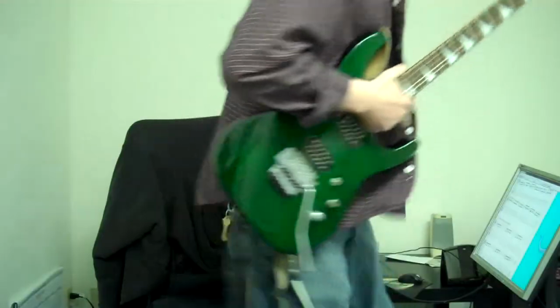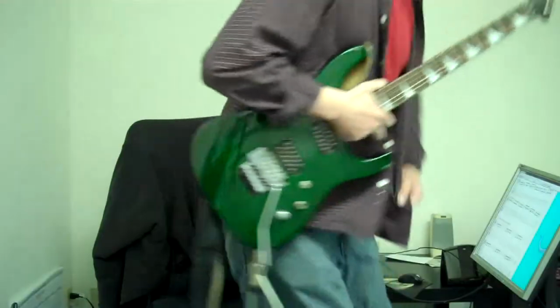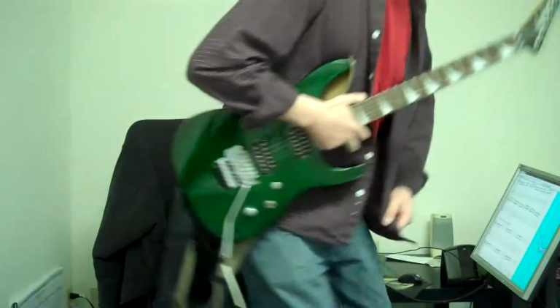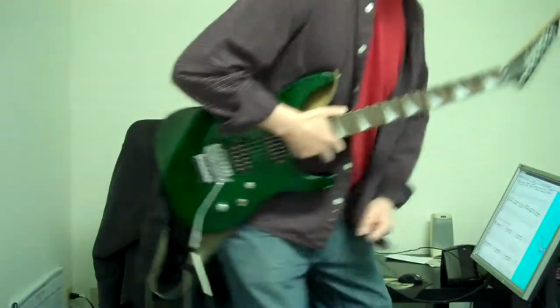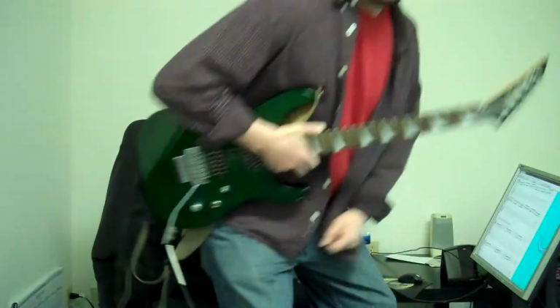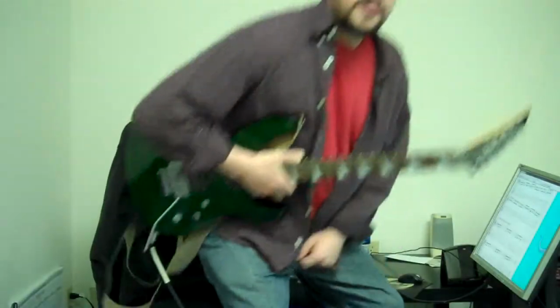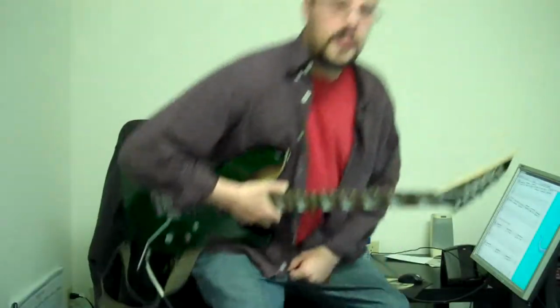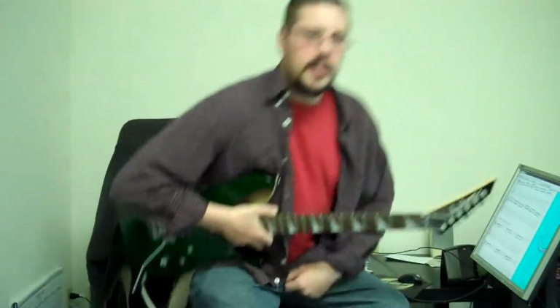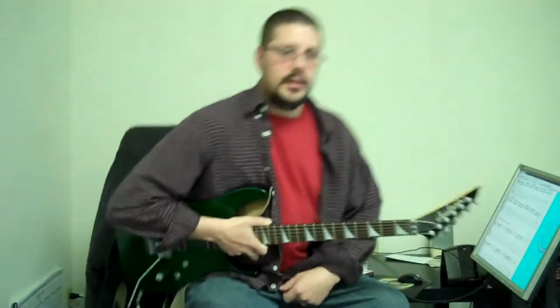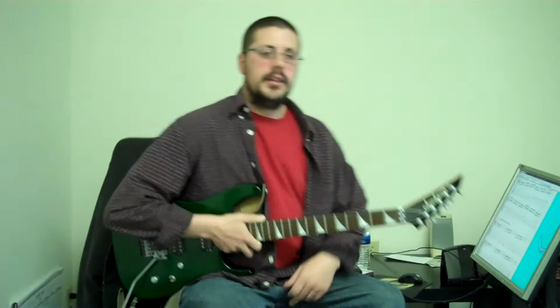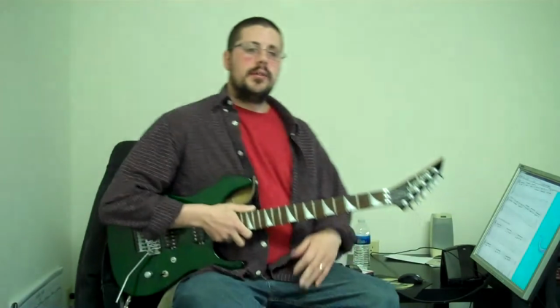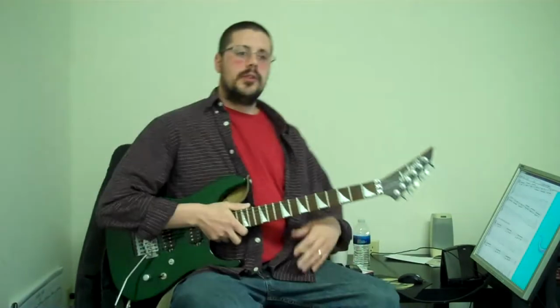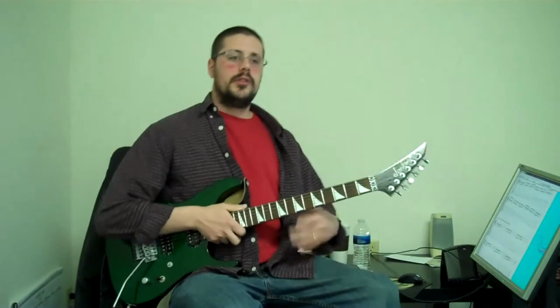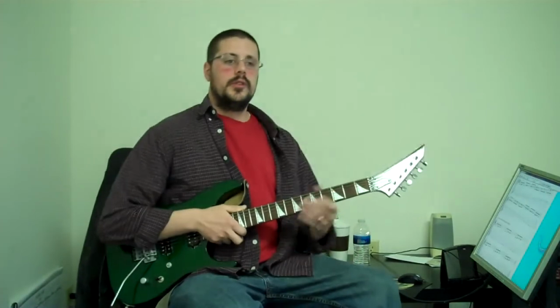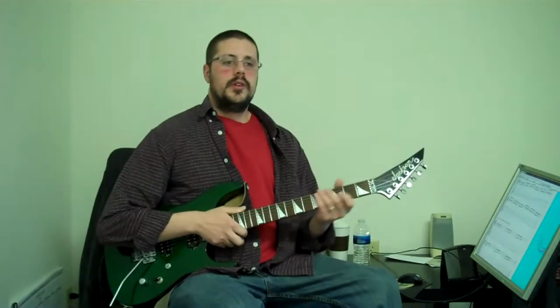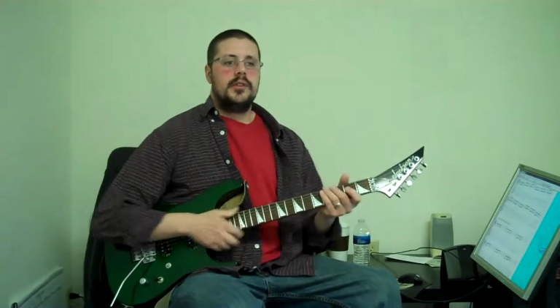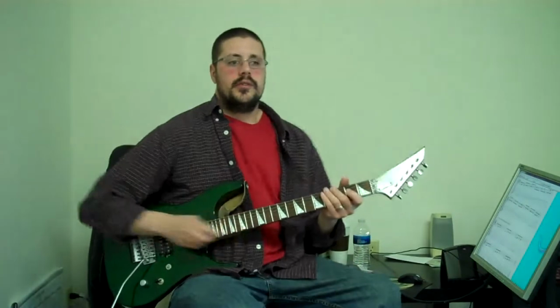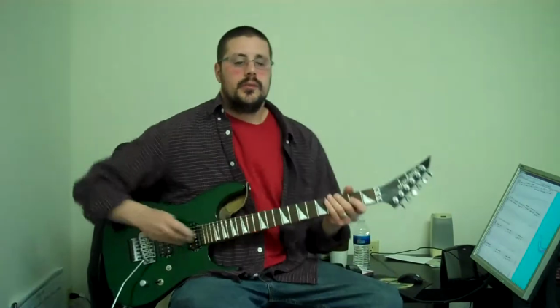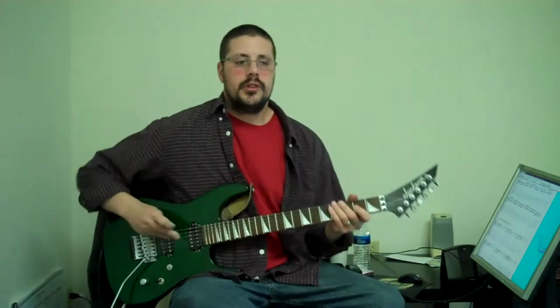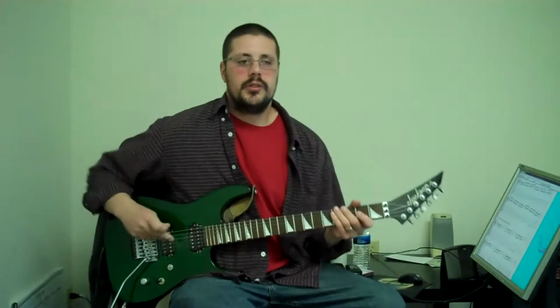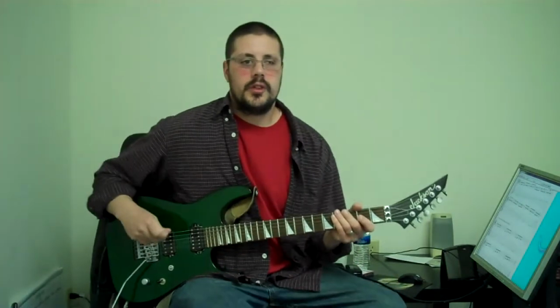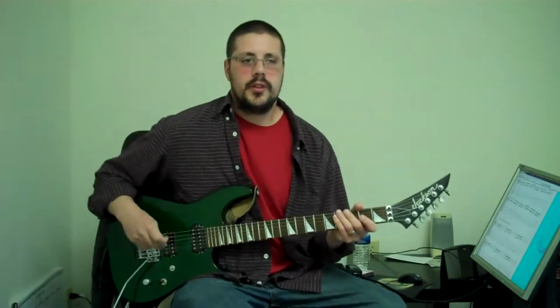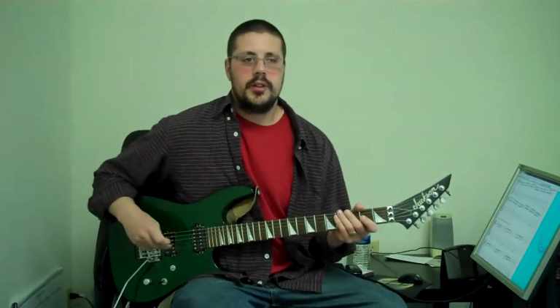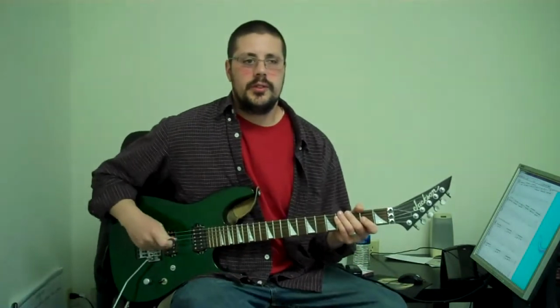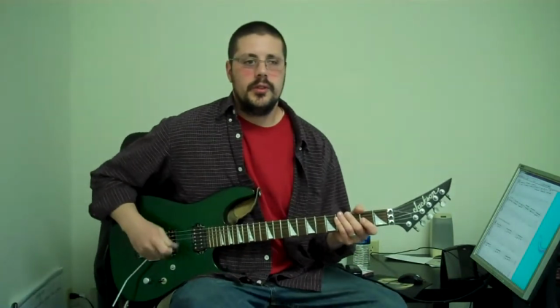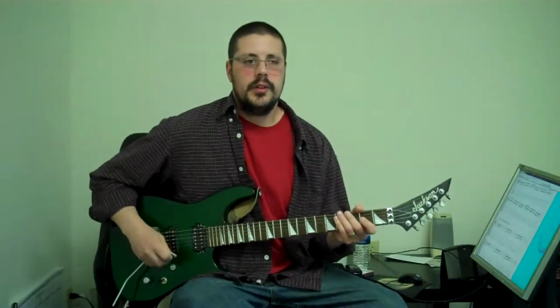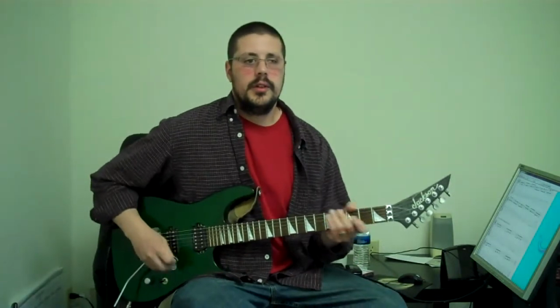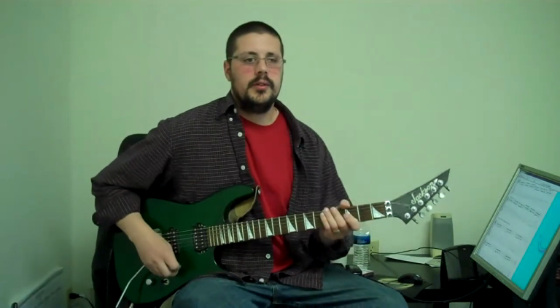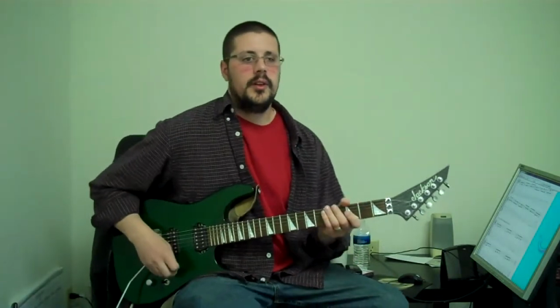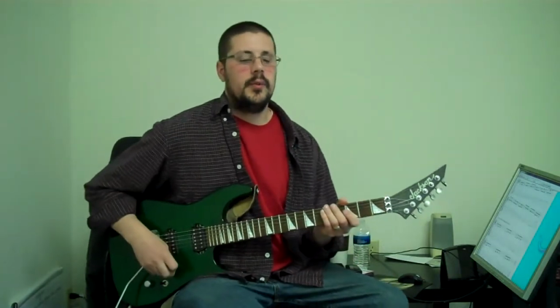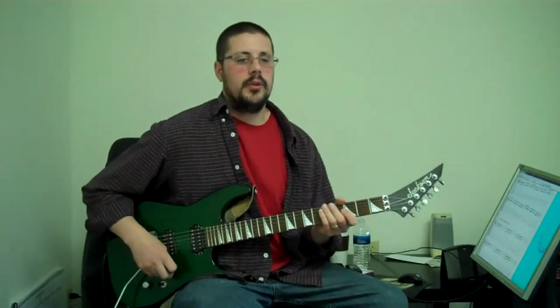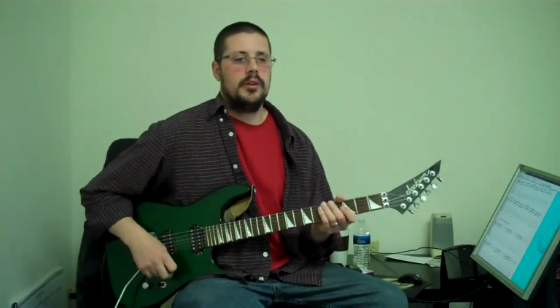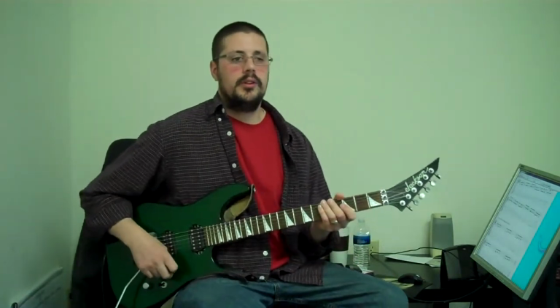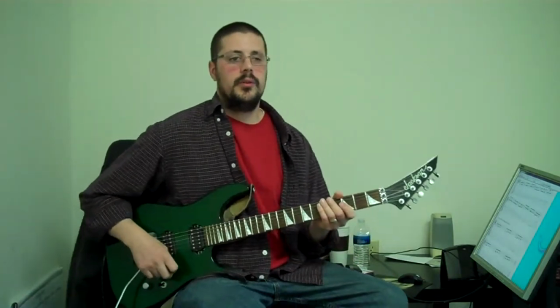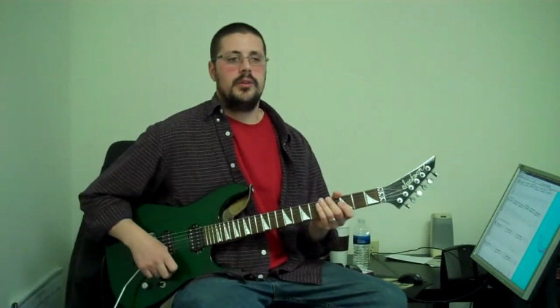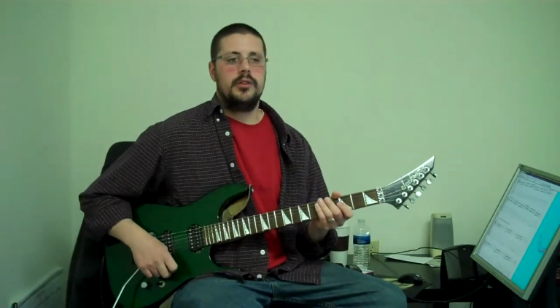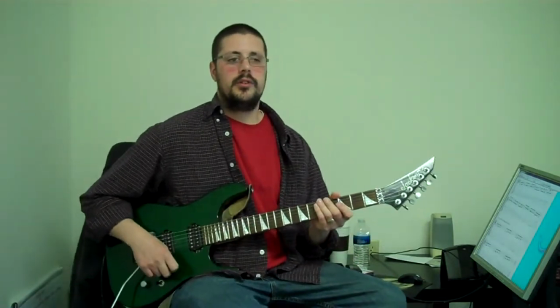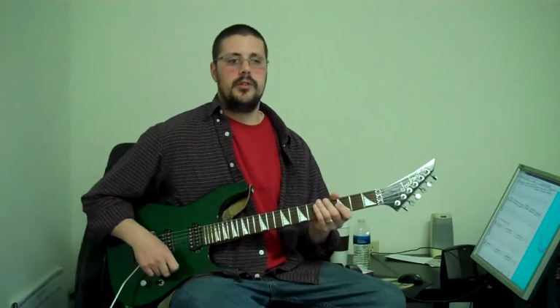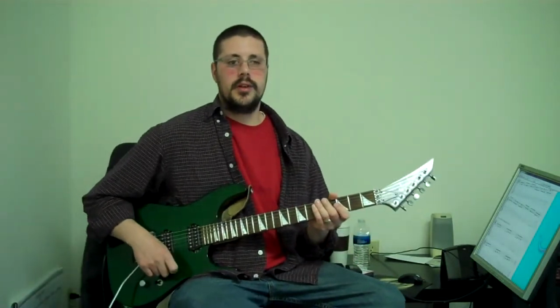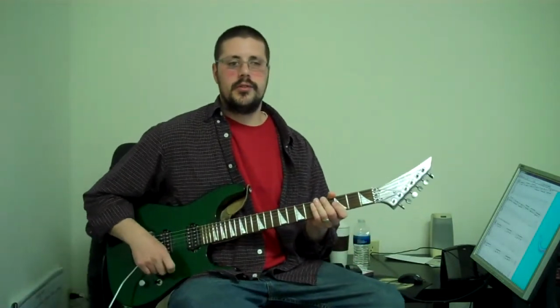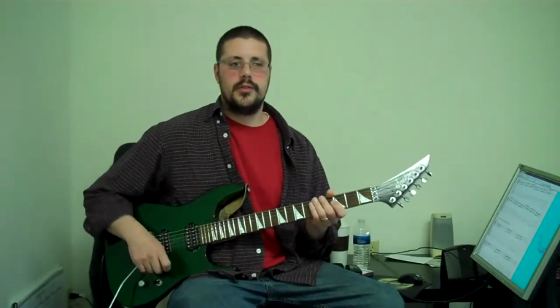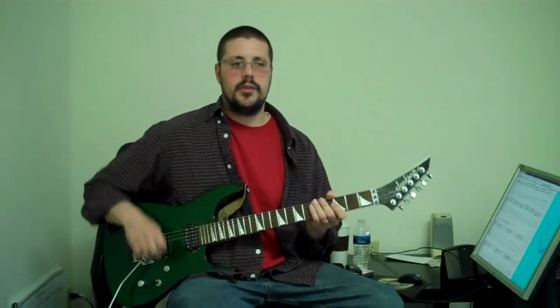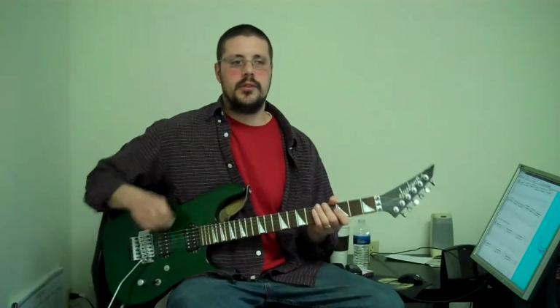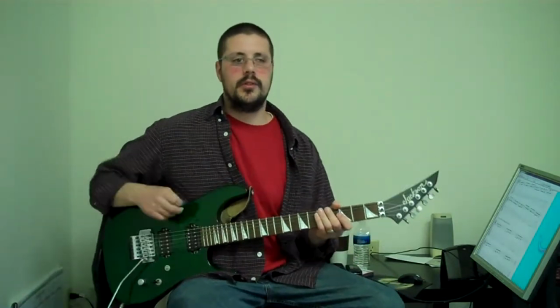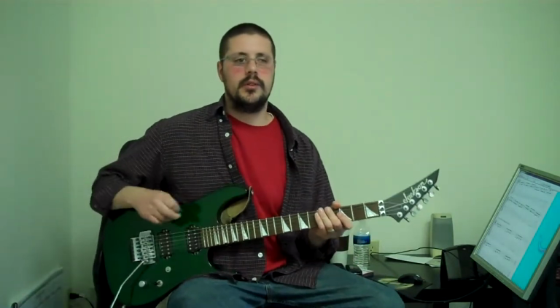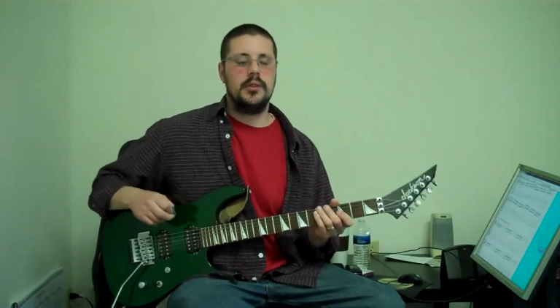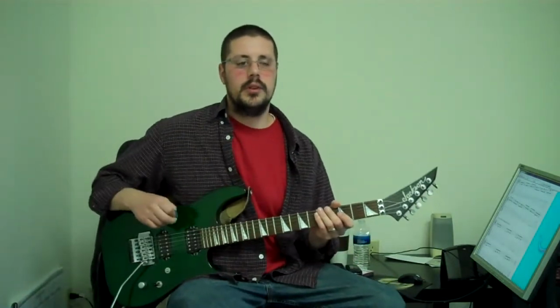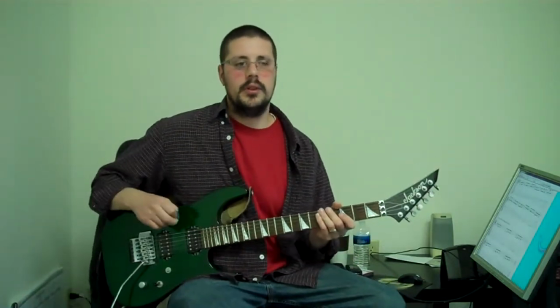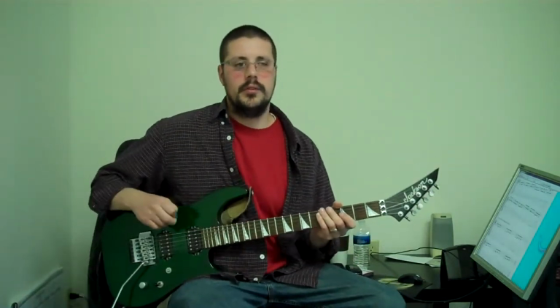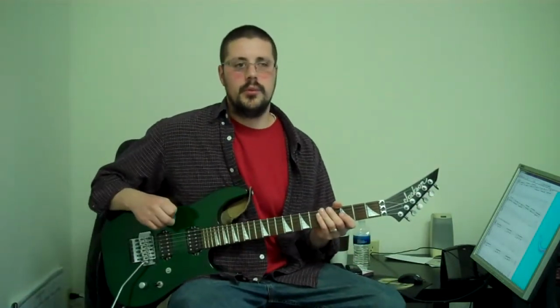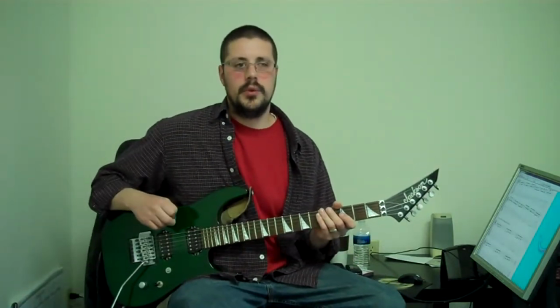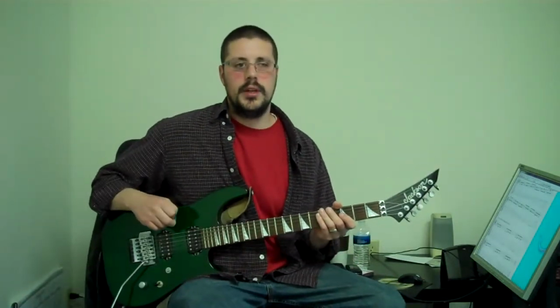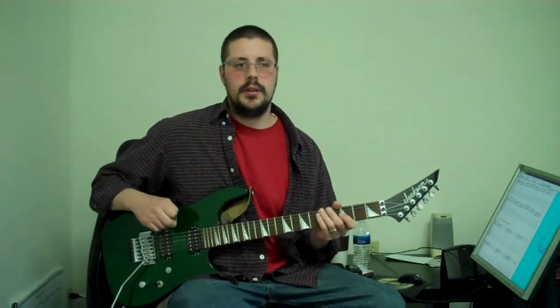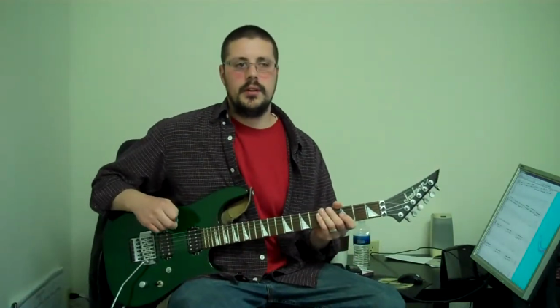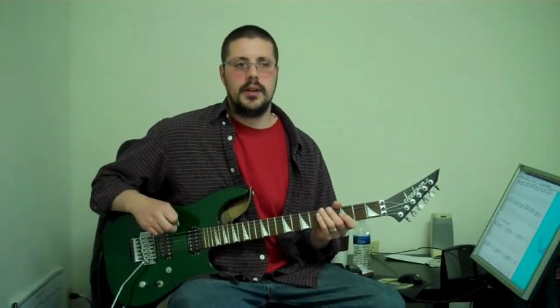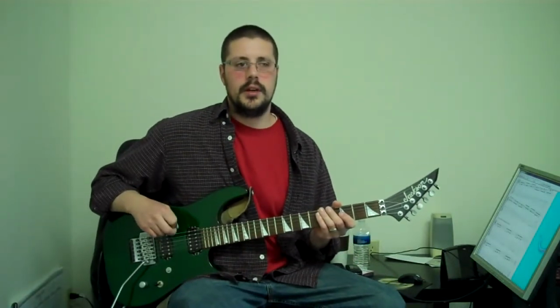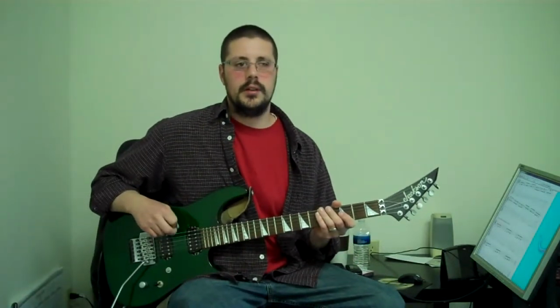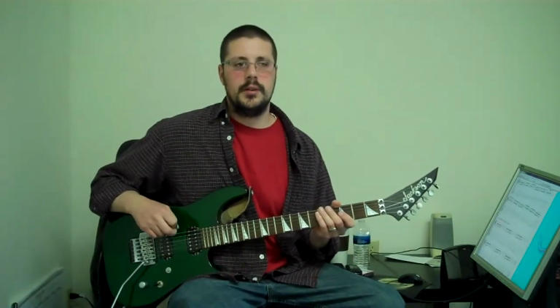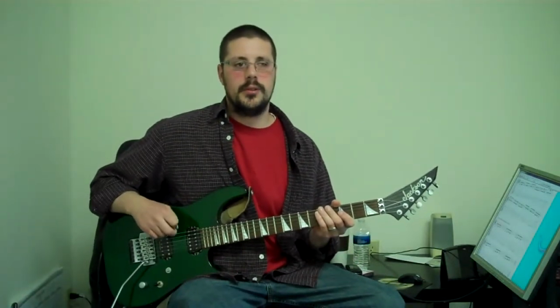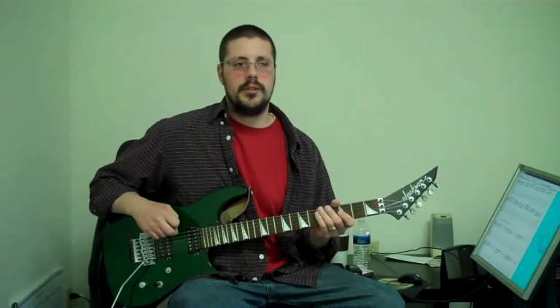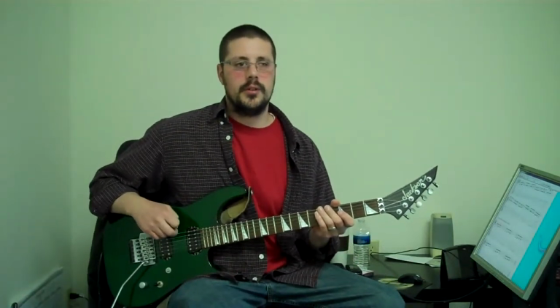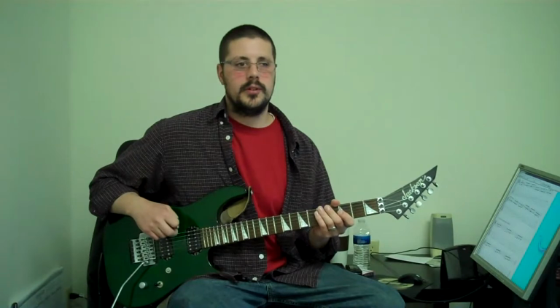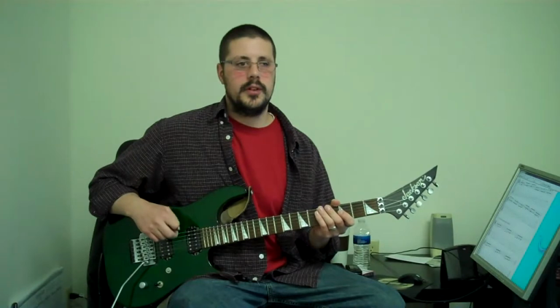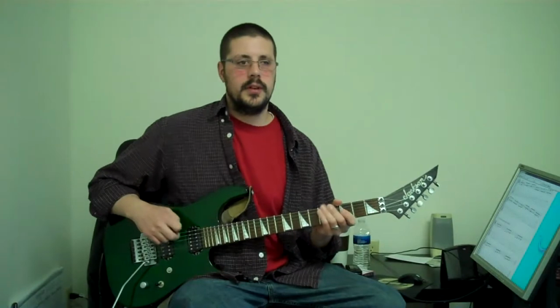Hey guys, Nate Richards here from Richards Guitar Studio. Today we're going to do a stretch for the drill of the week, number 13.